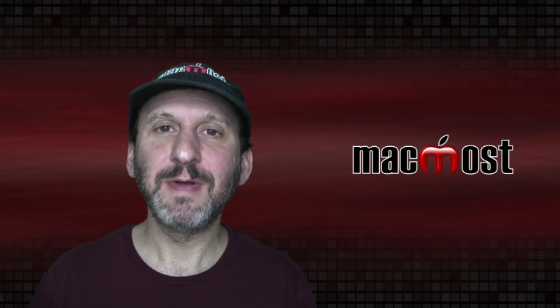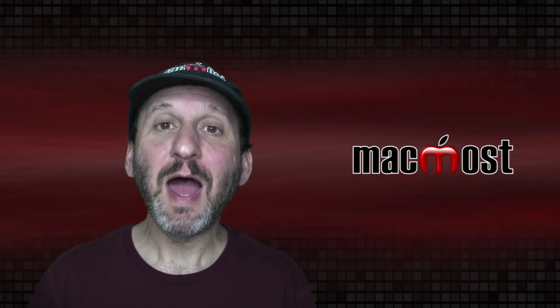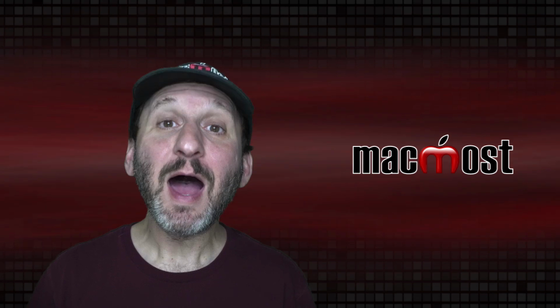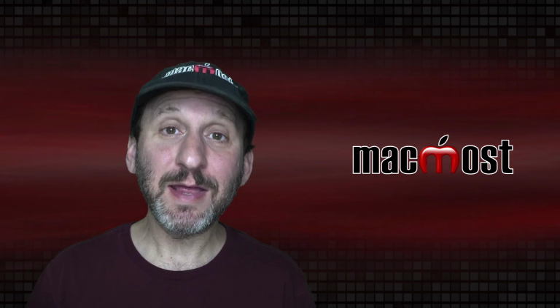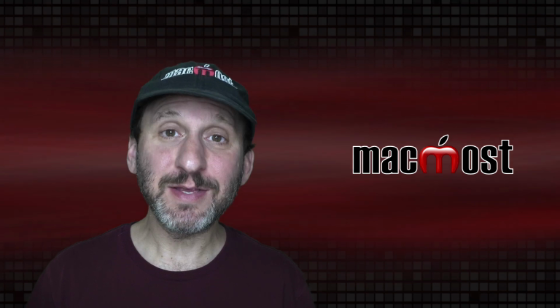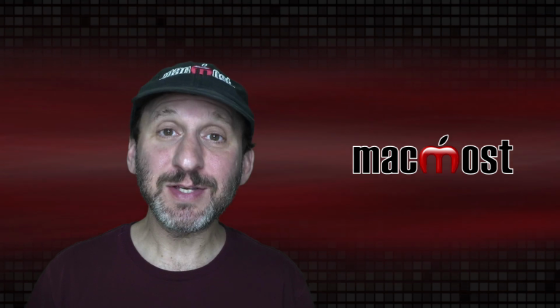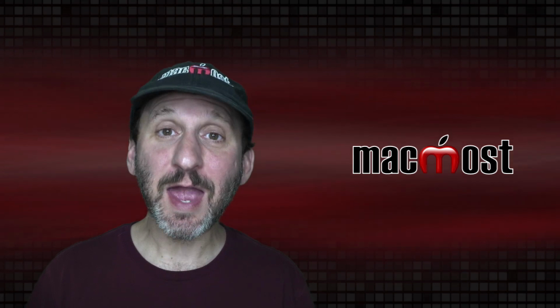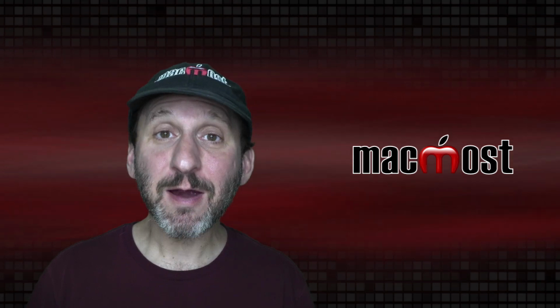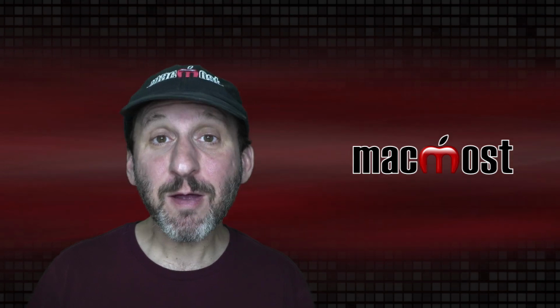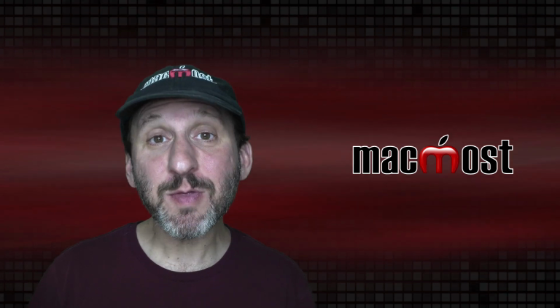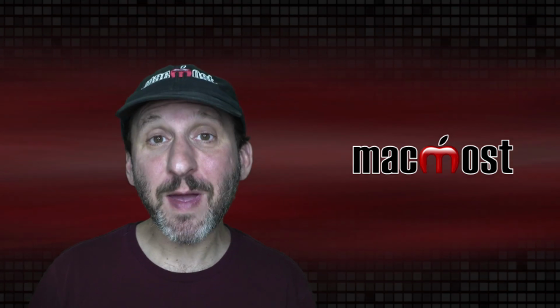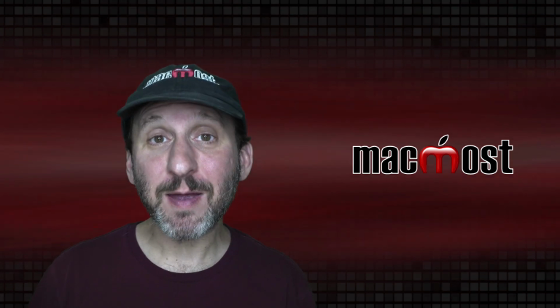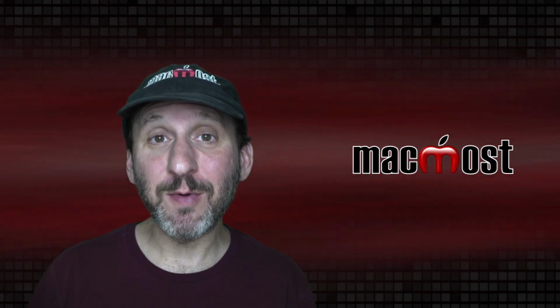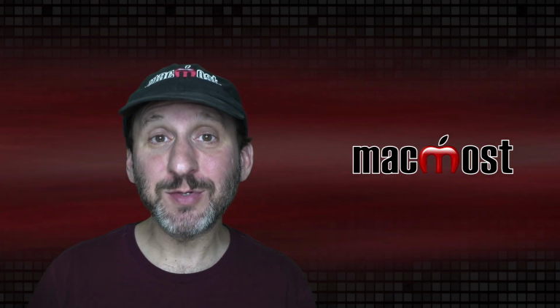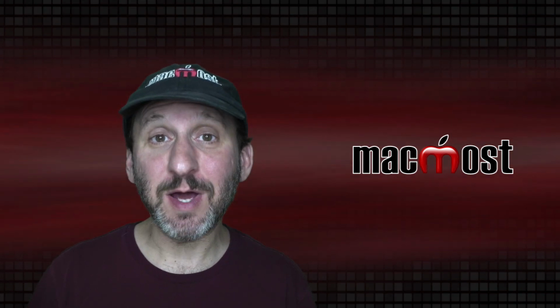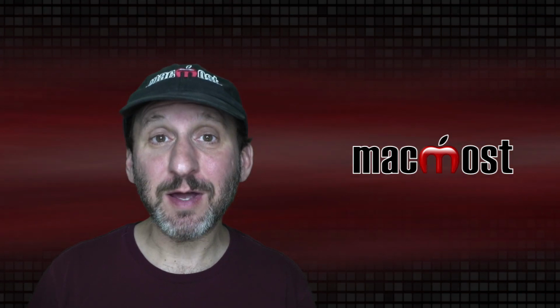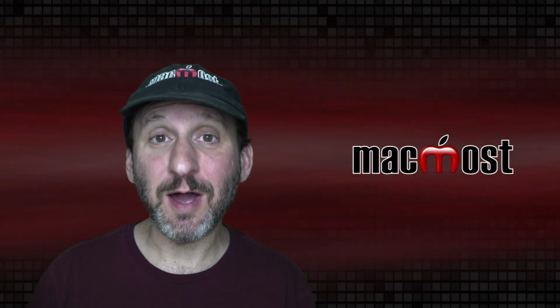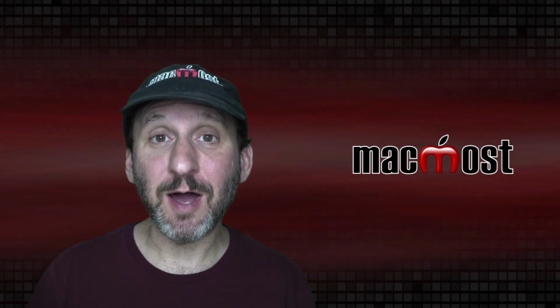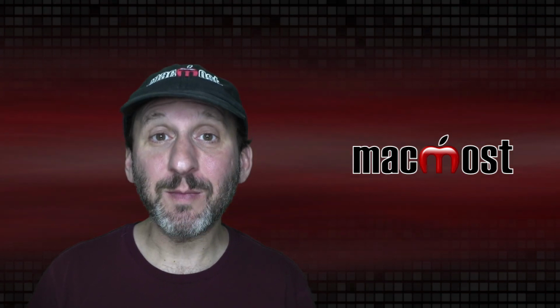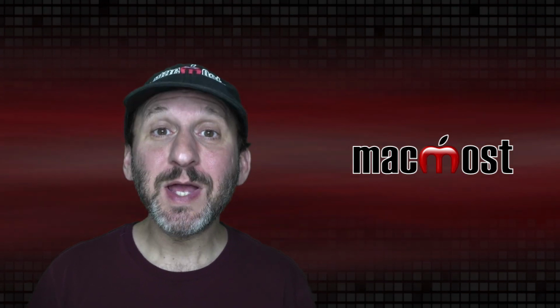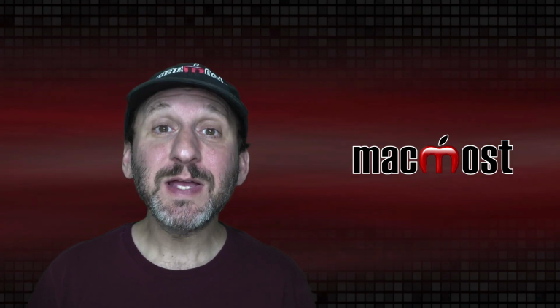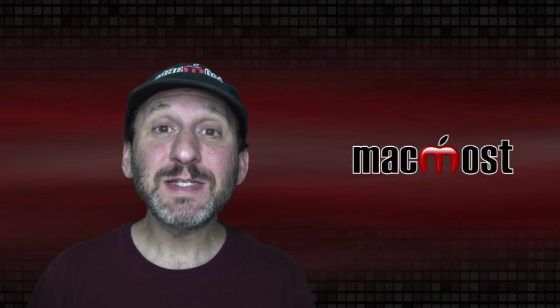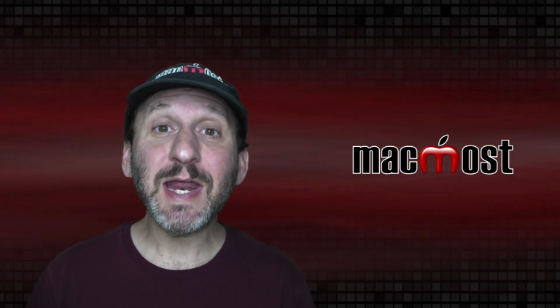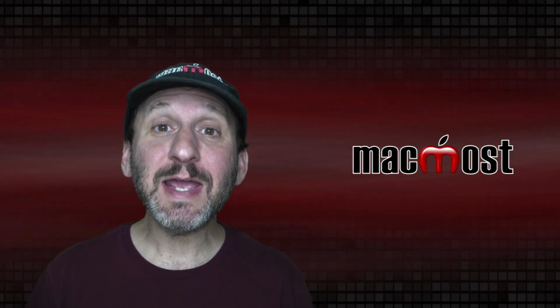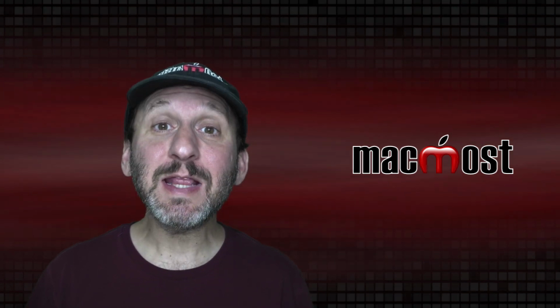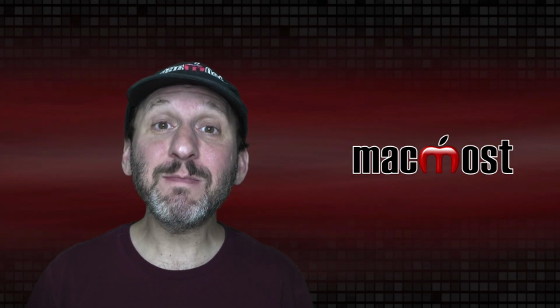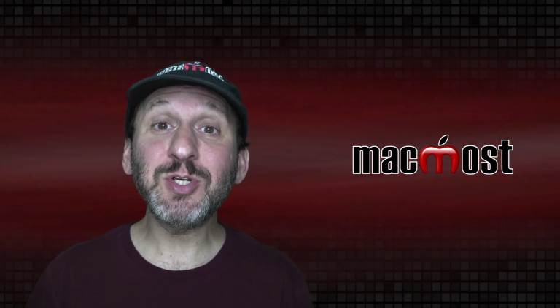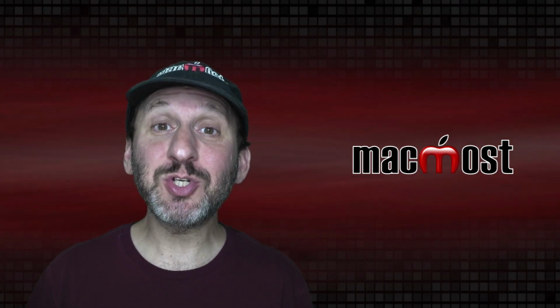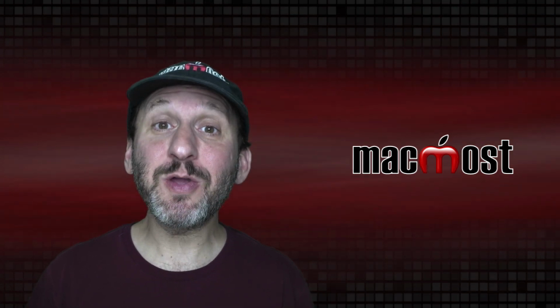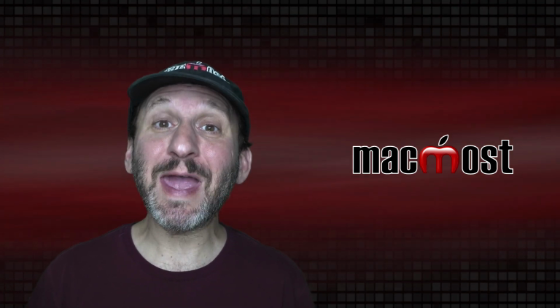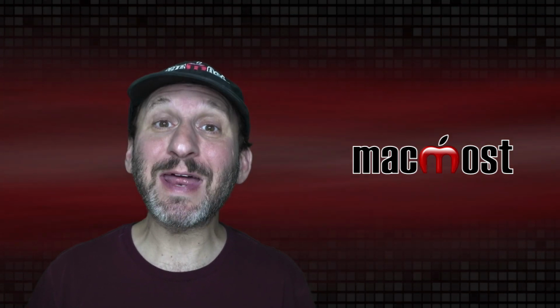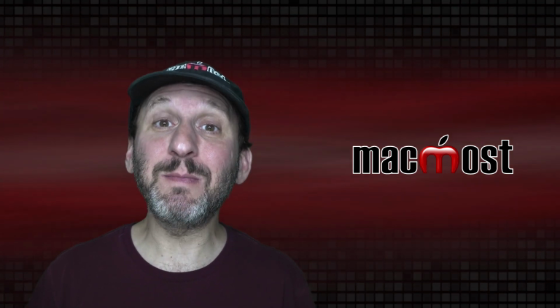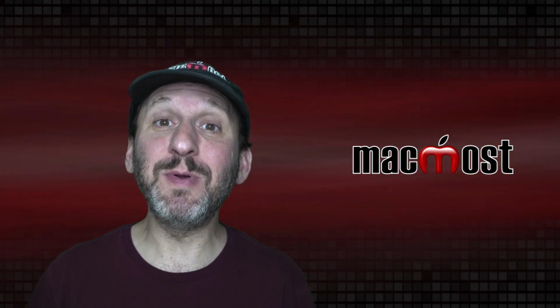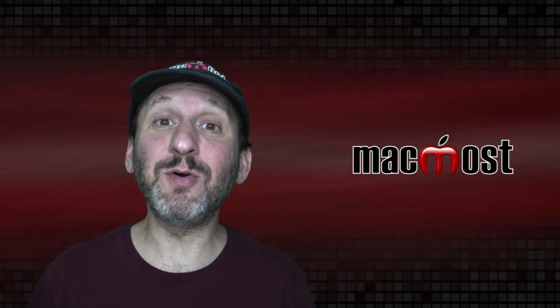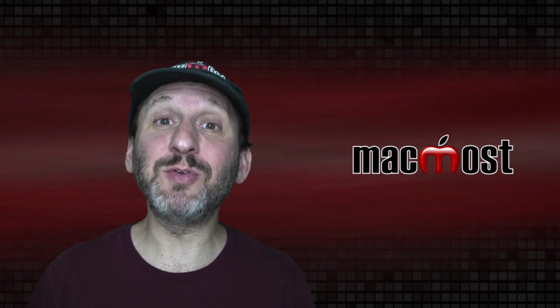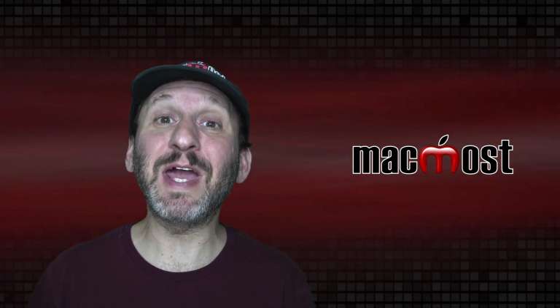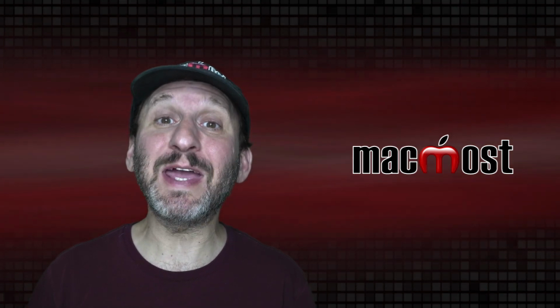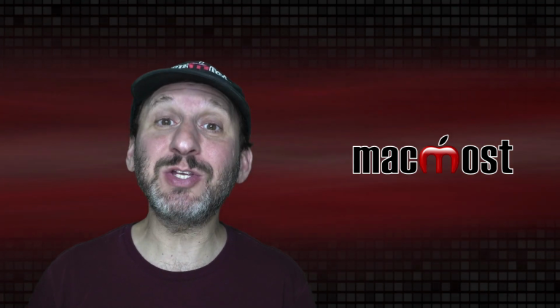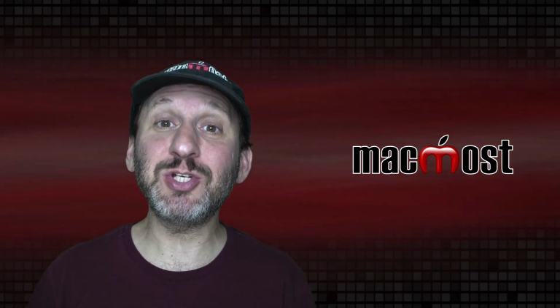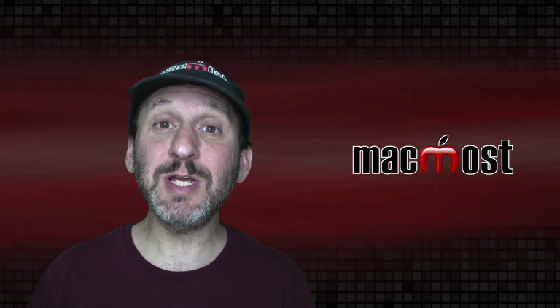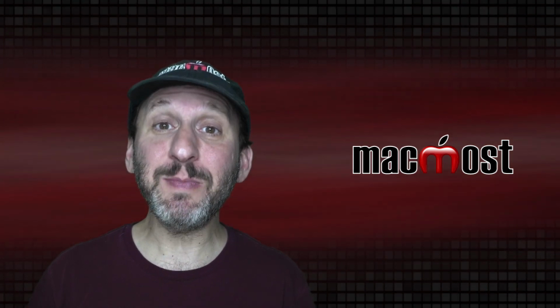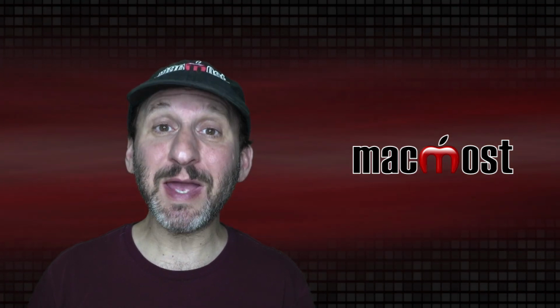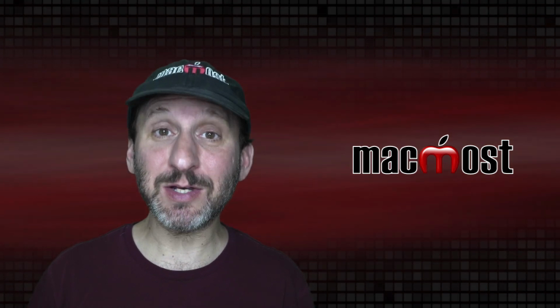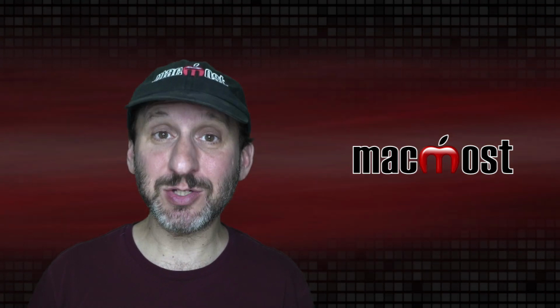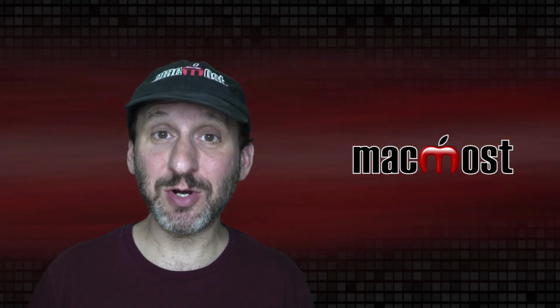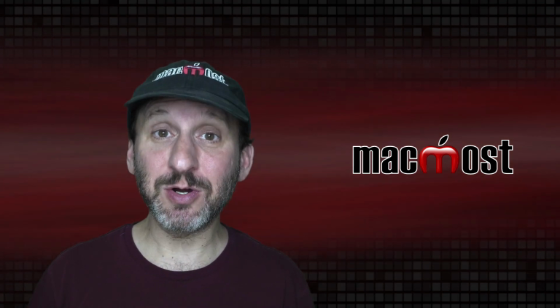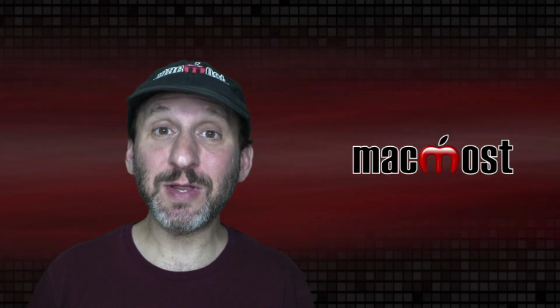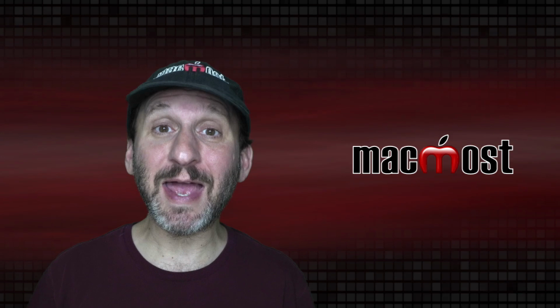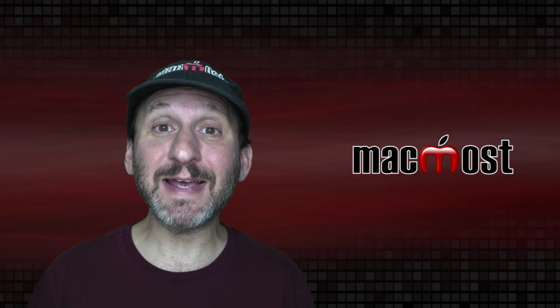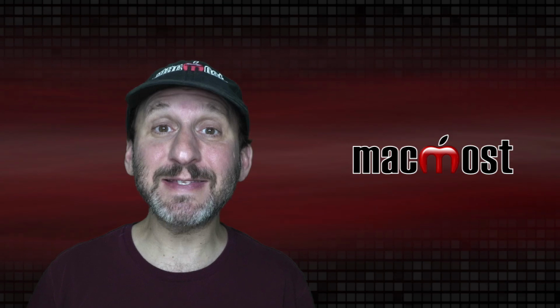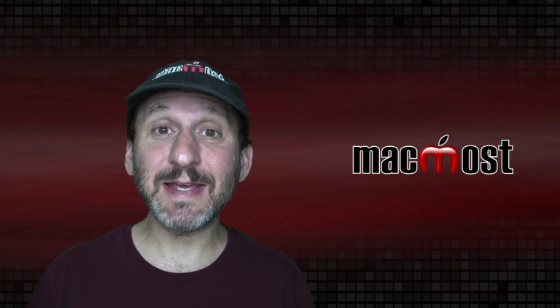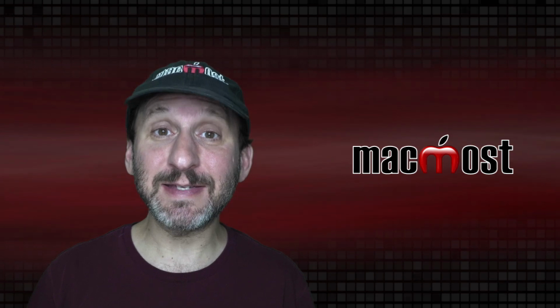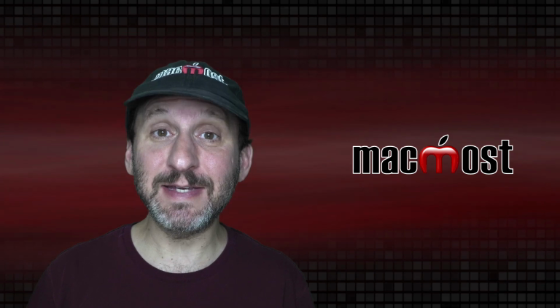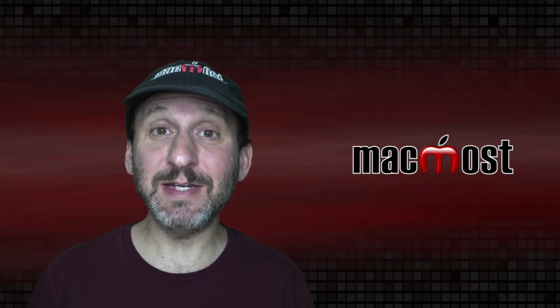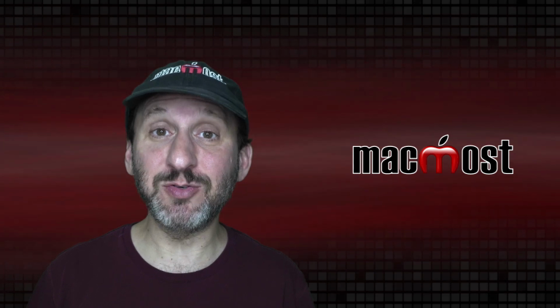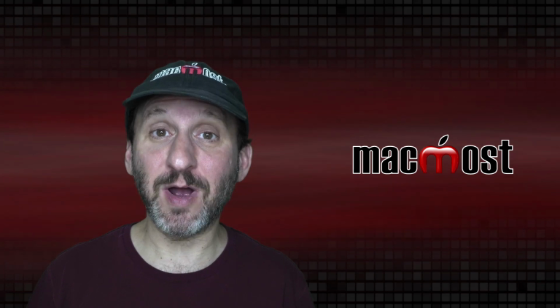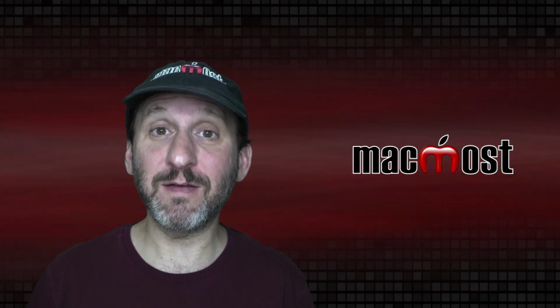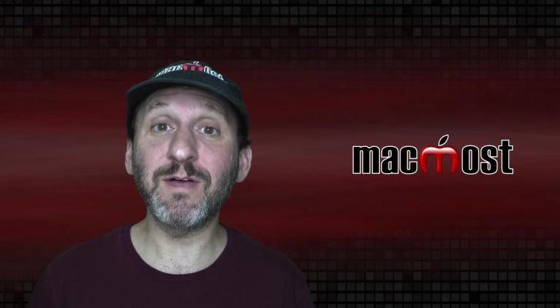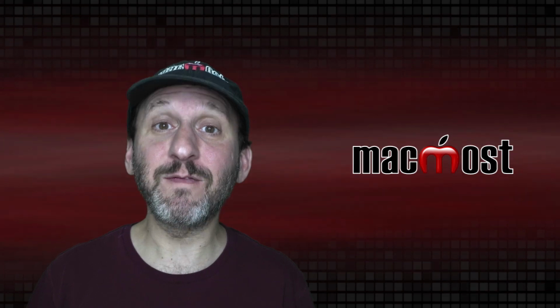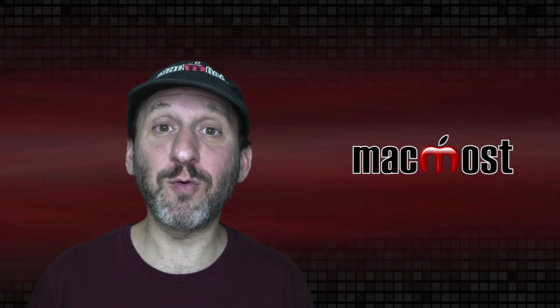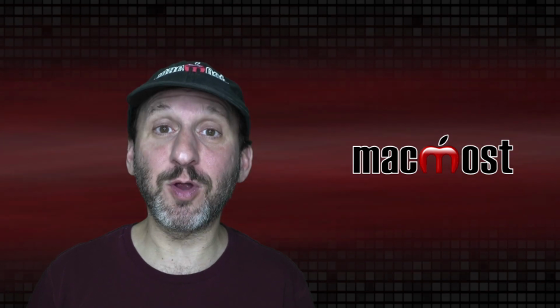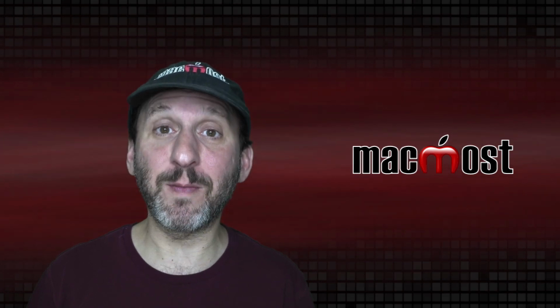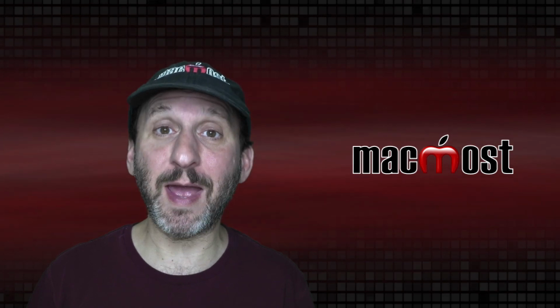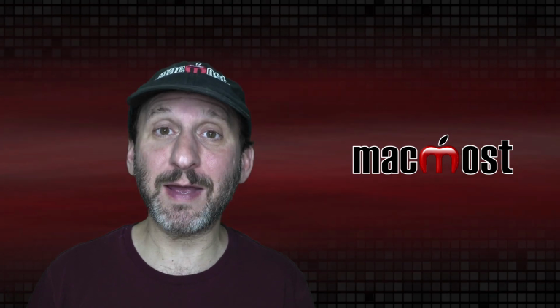Hi, this is Gary with MacMost.com. Today let me show you how to build a cheap external SSD drive for your Mac.